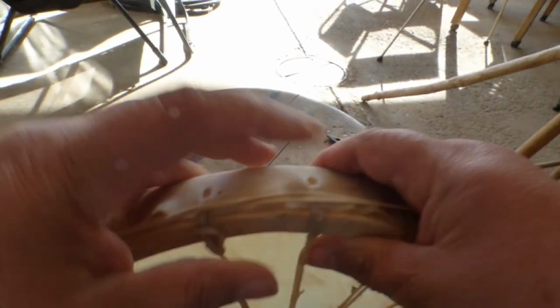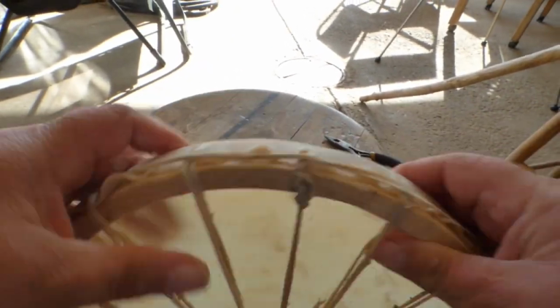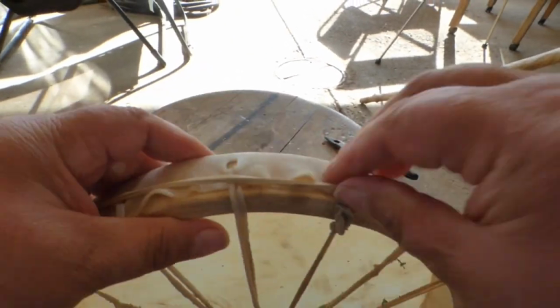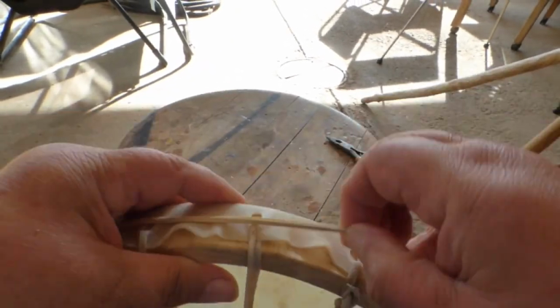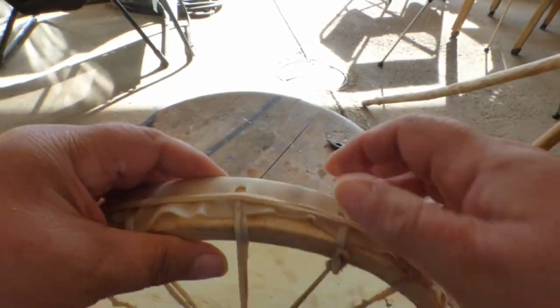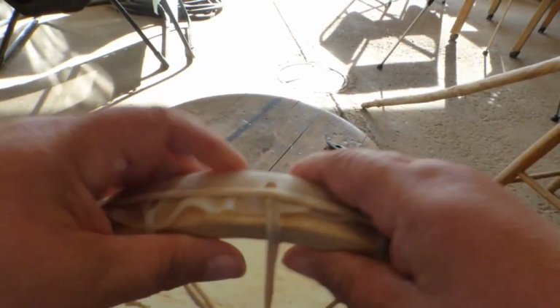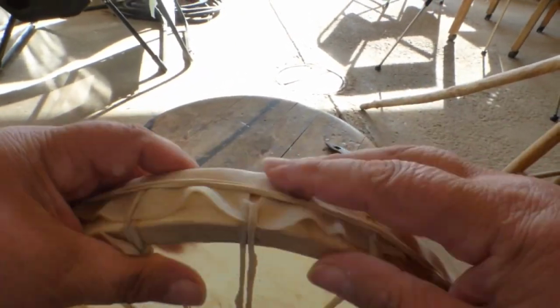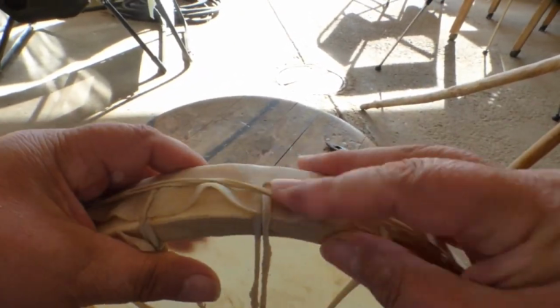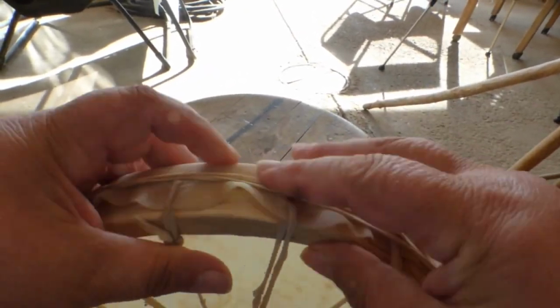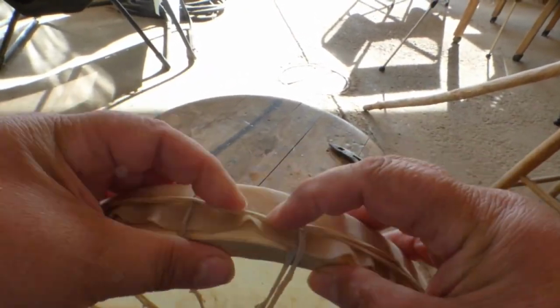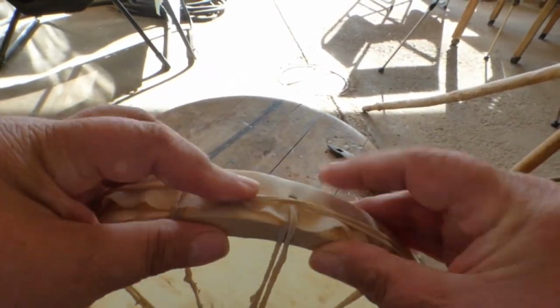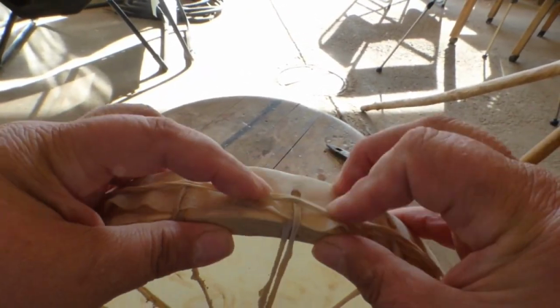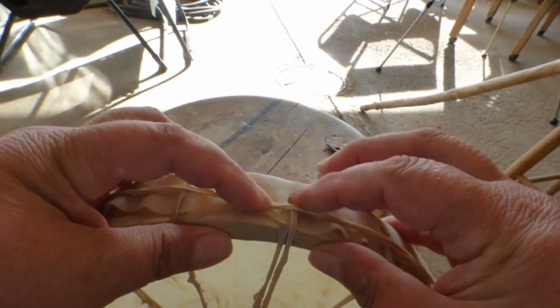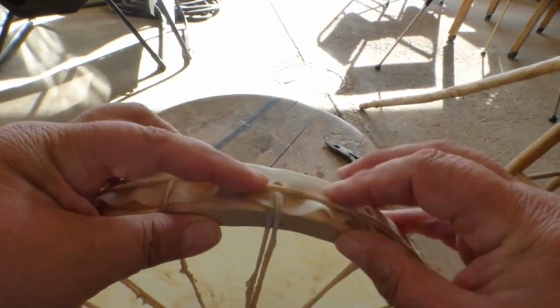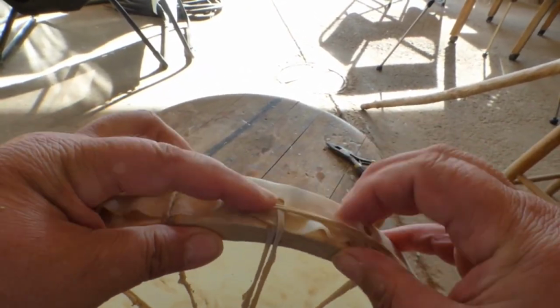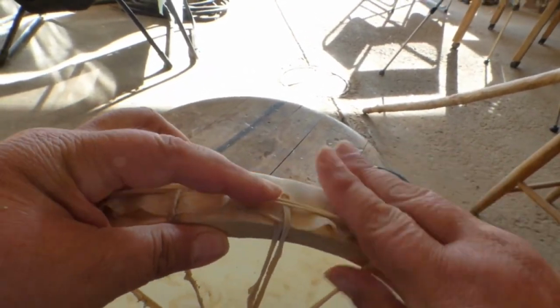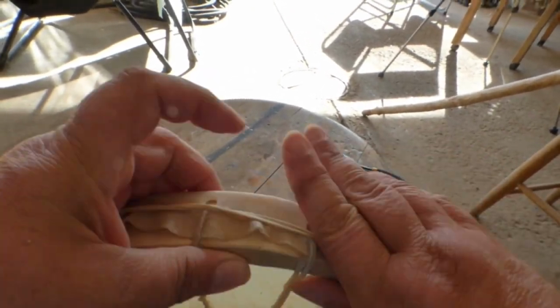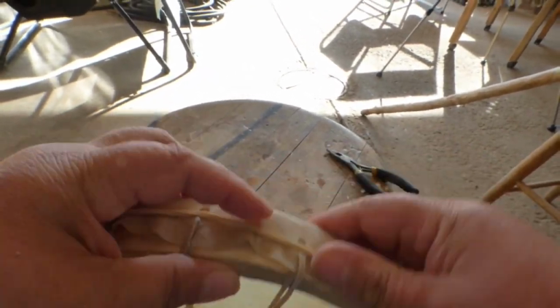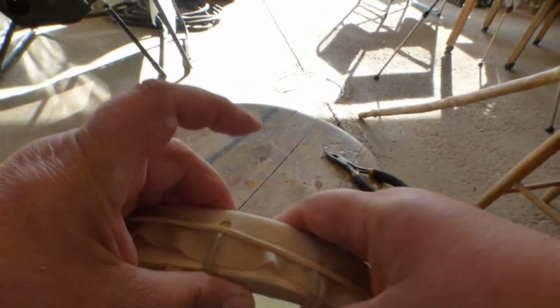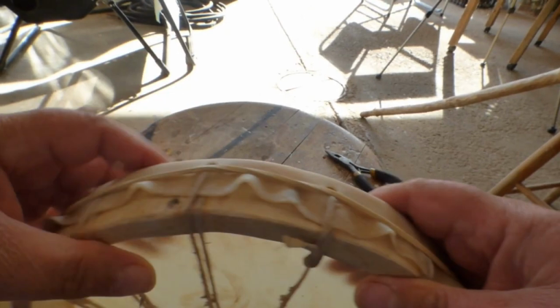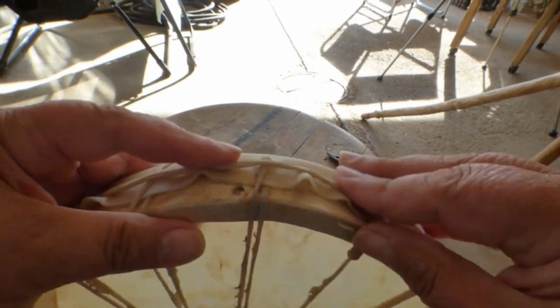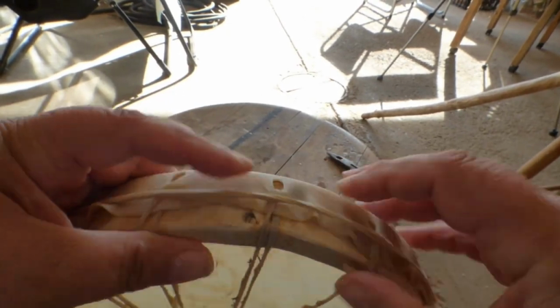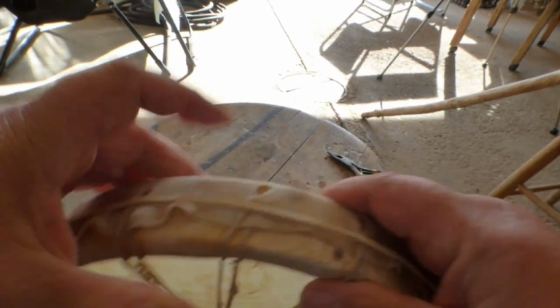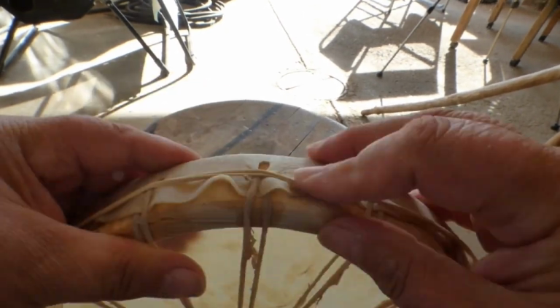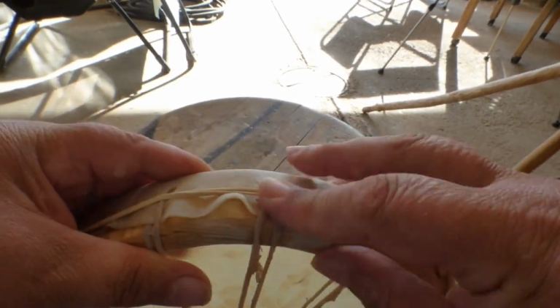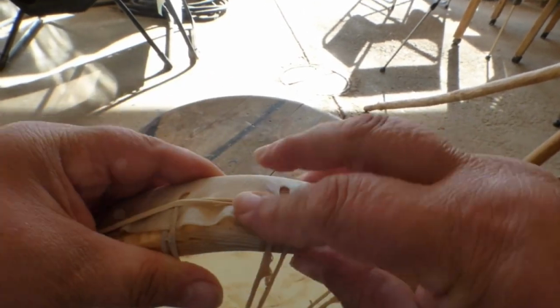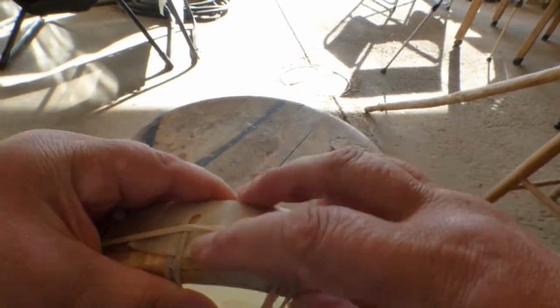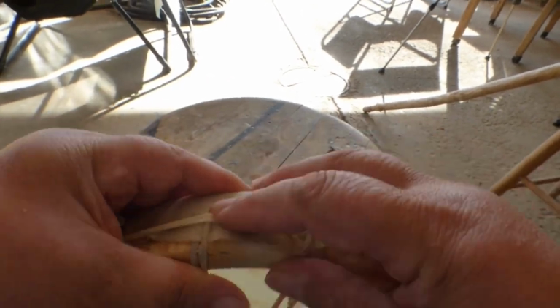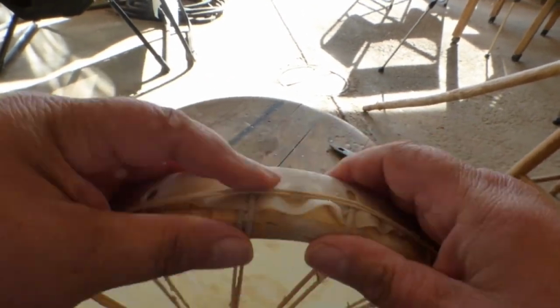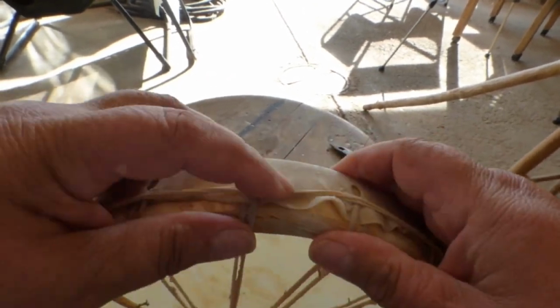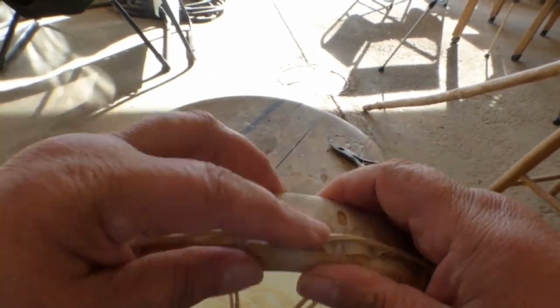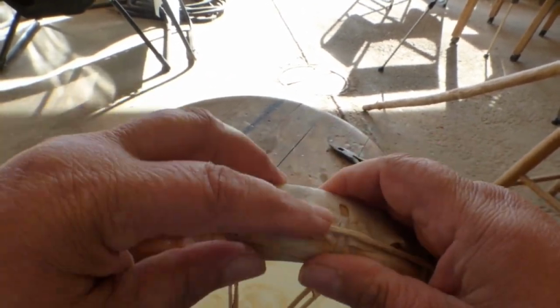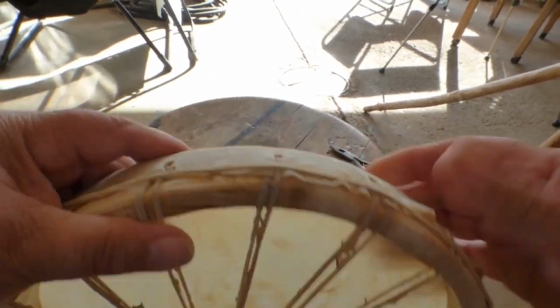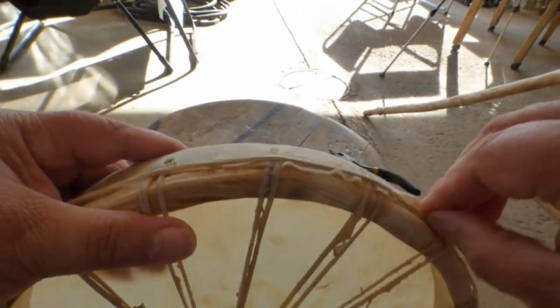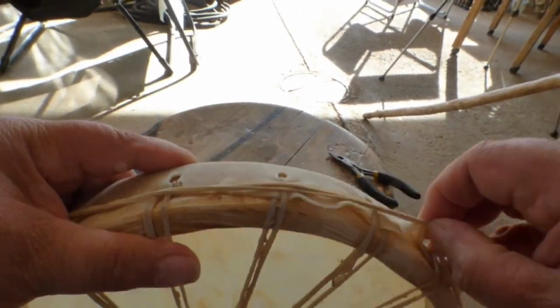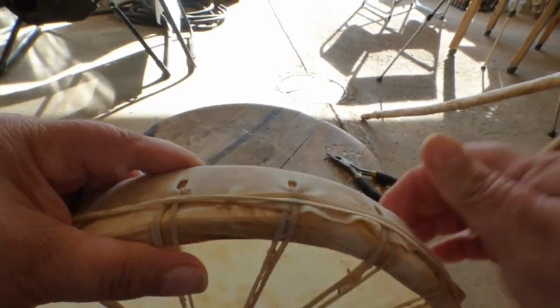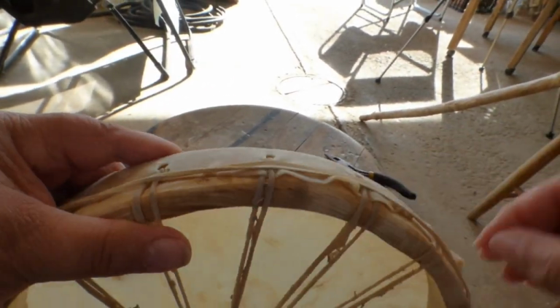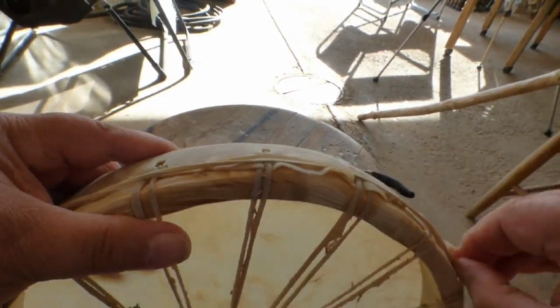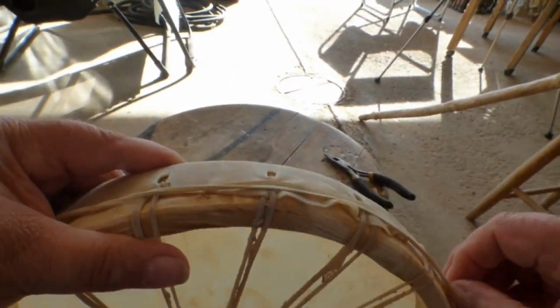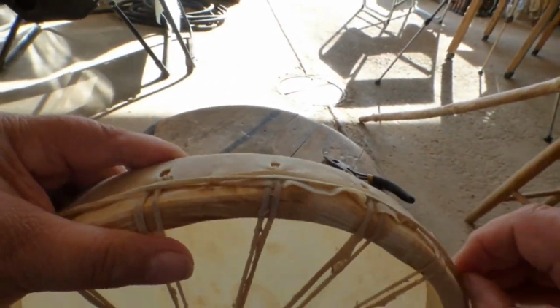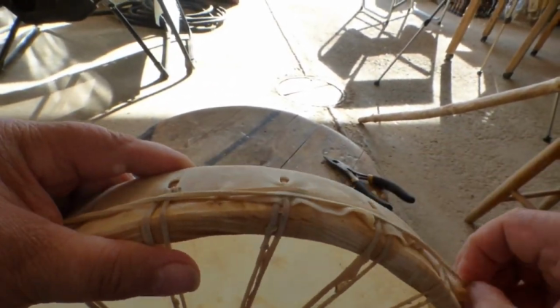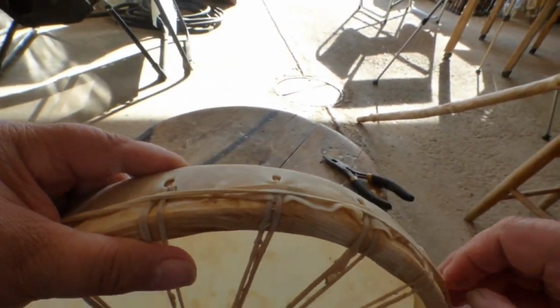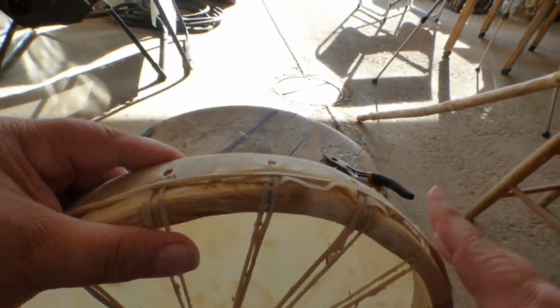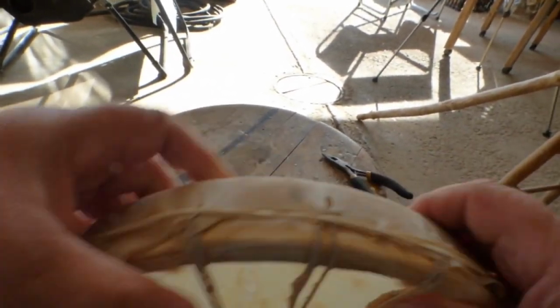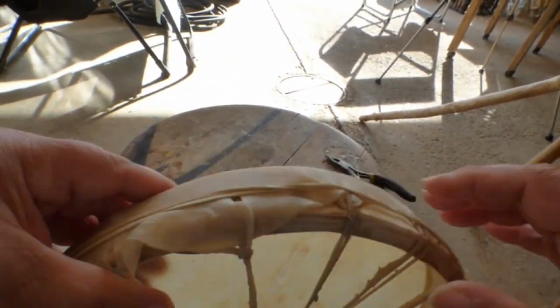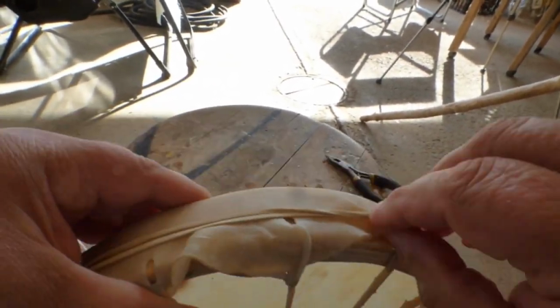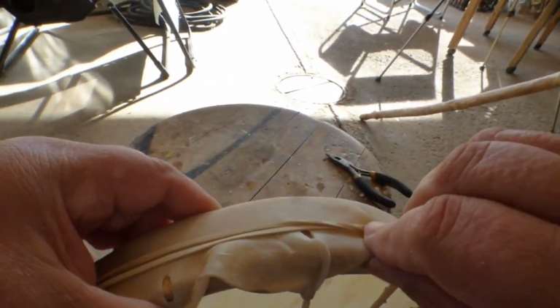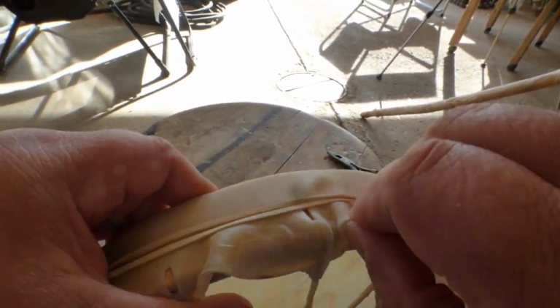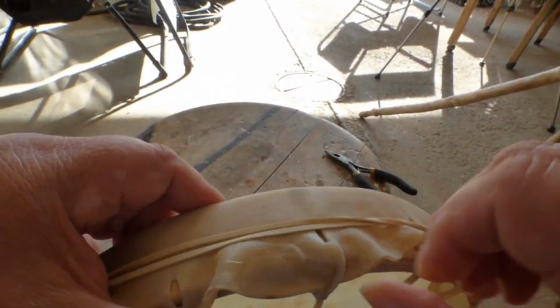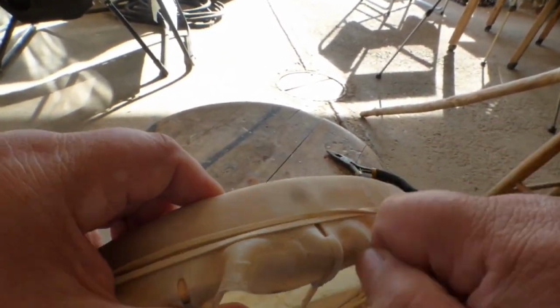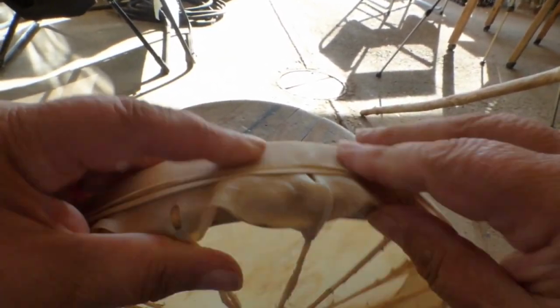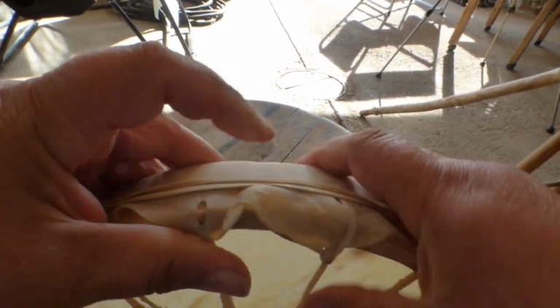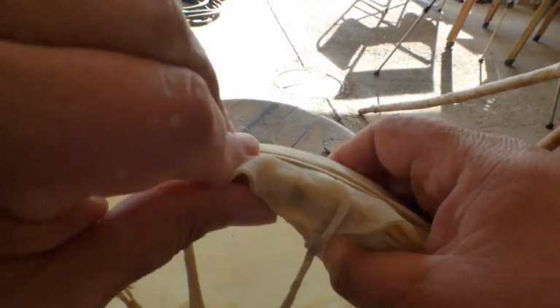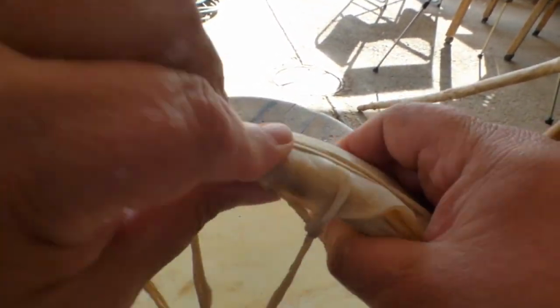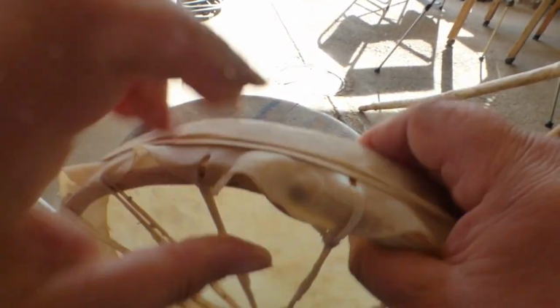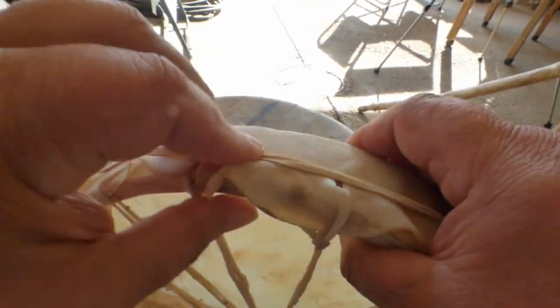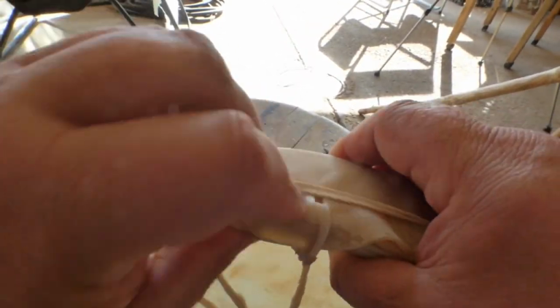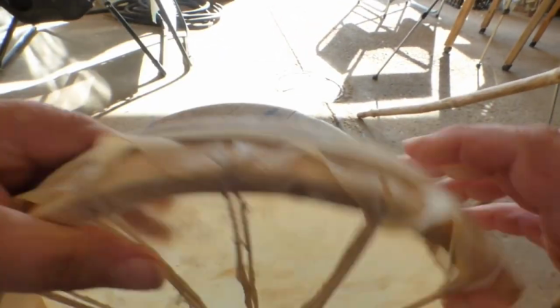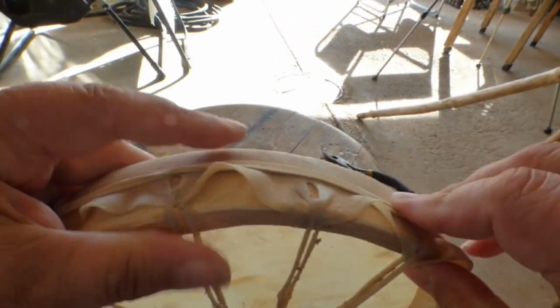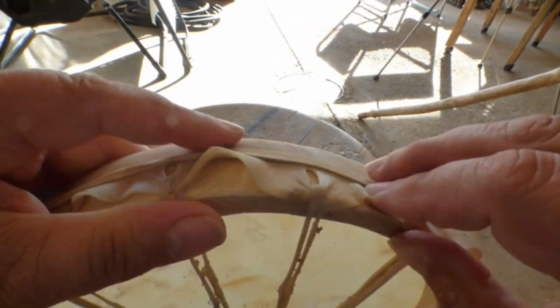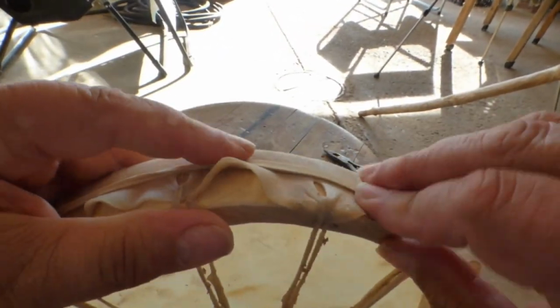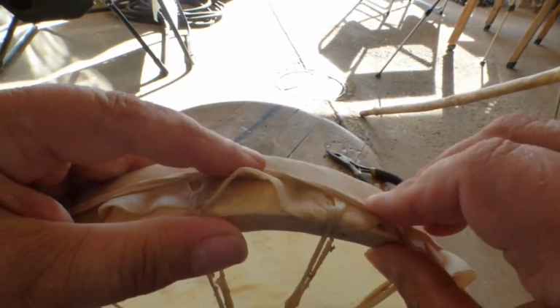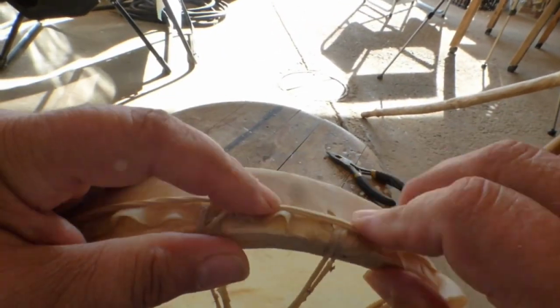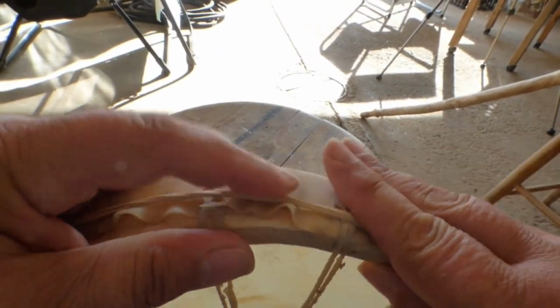To hold the edges flat, I just put a big old rubber band around there — actually two rubber bands — and left it on until it dried.